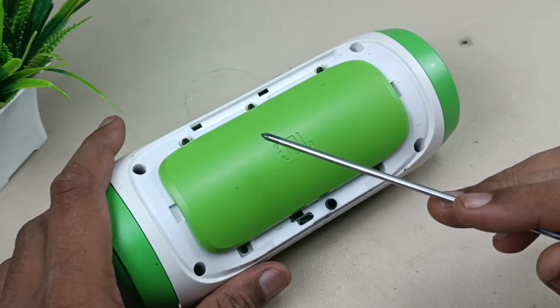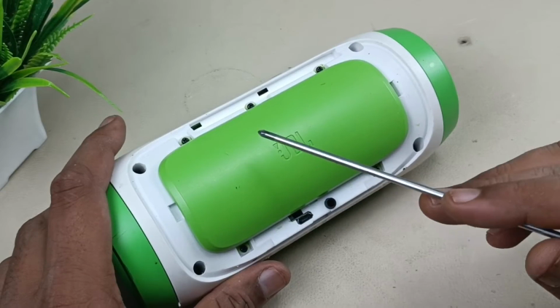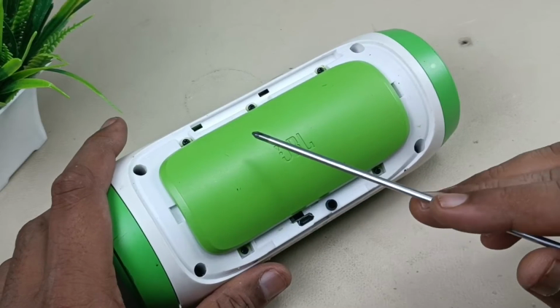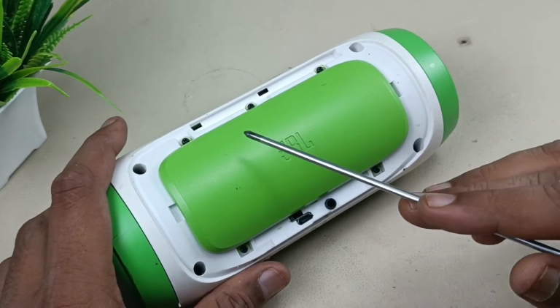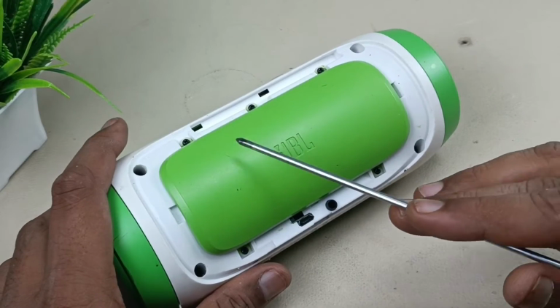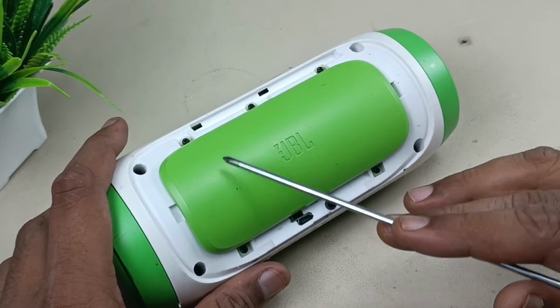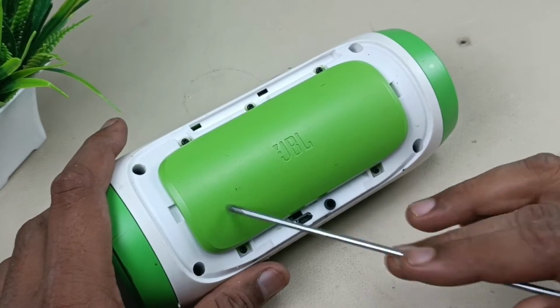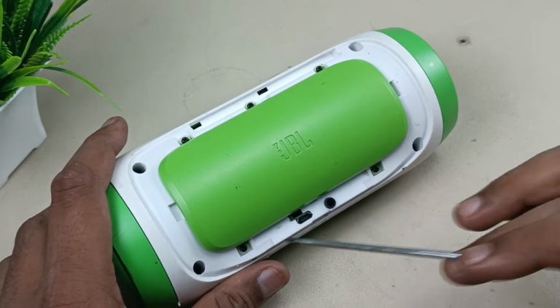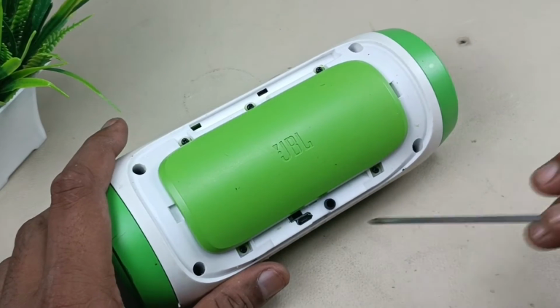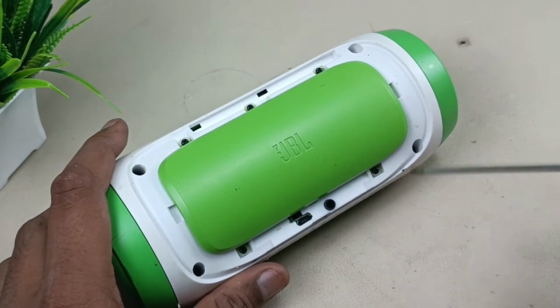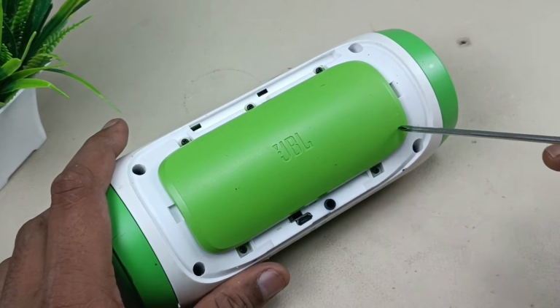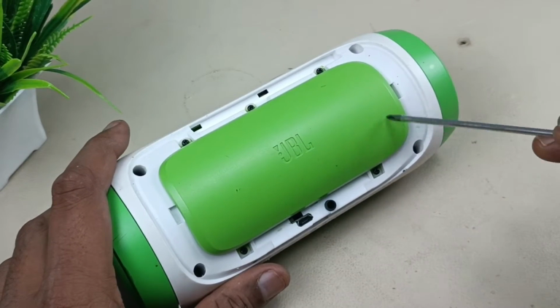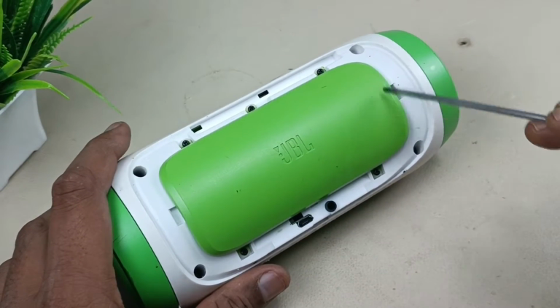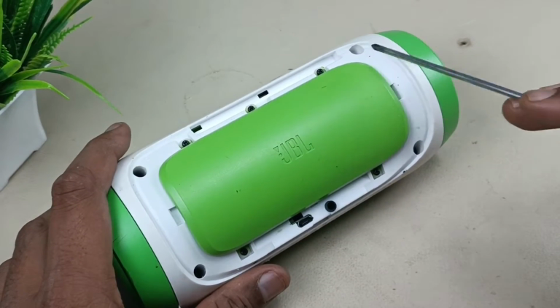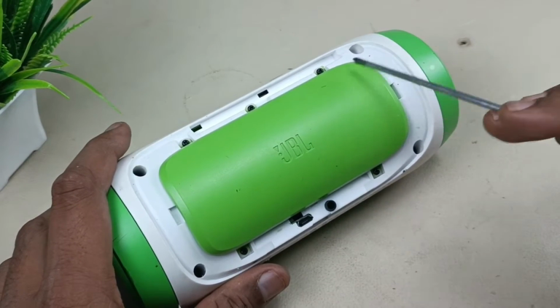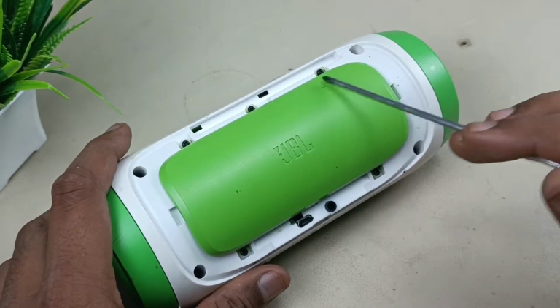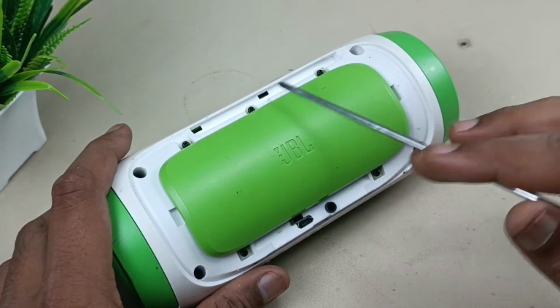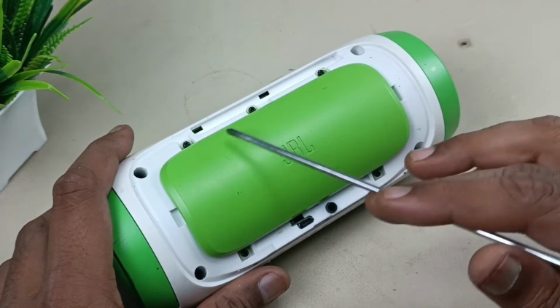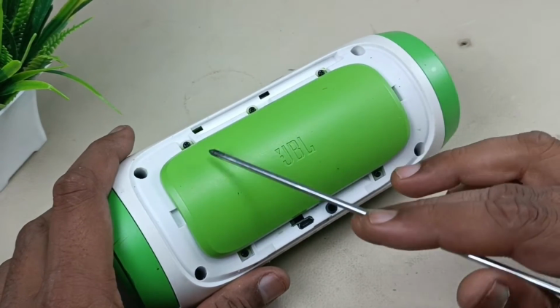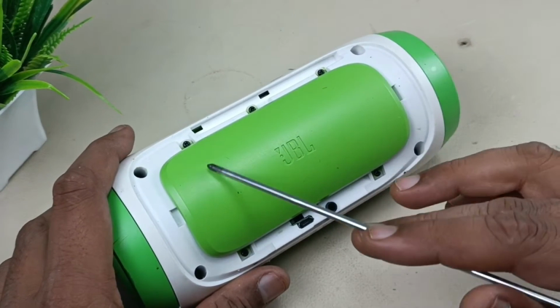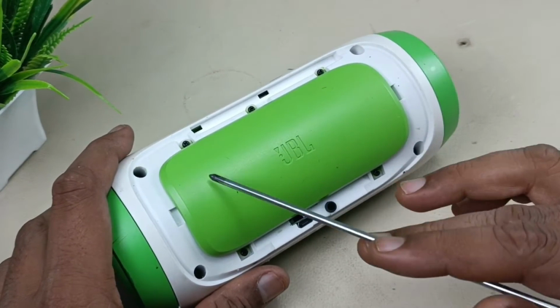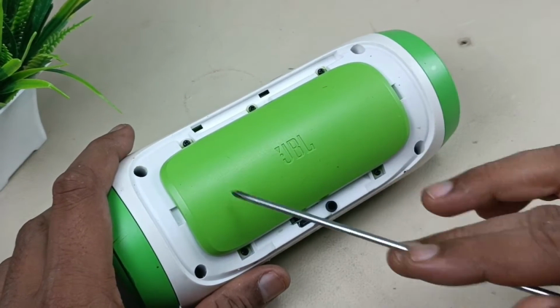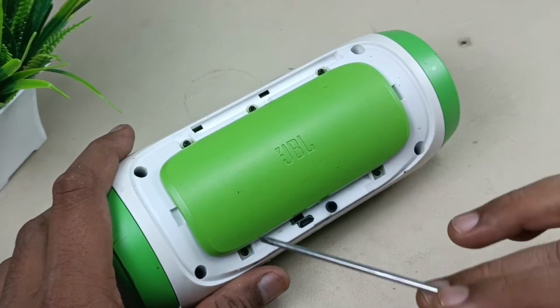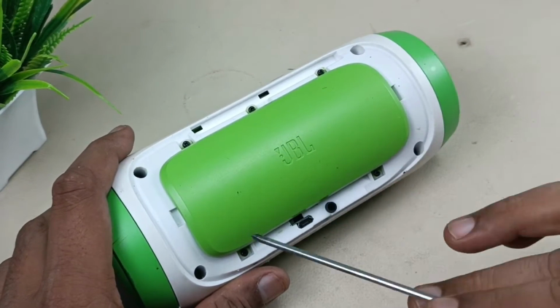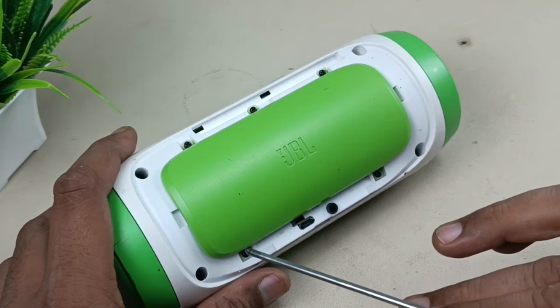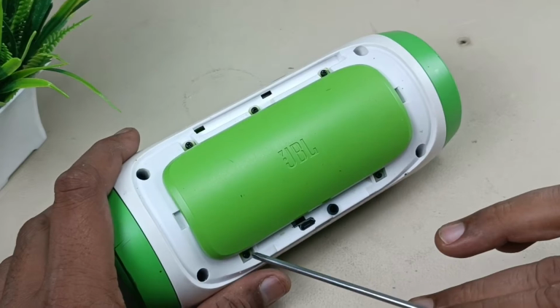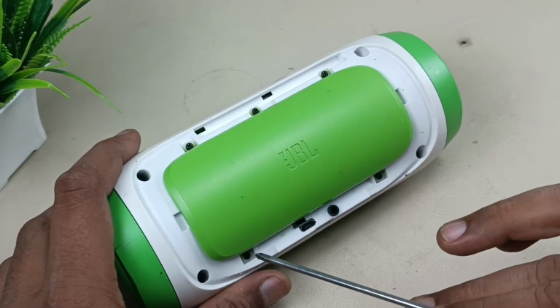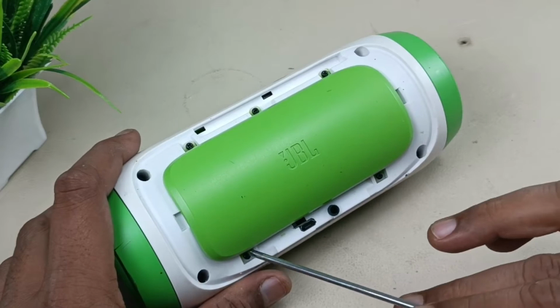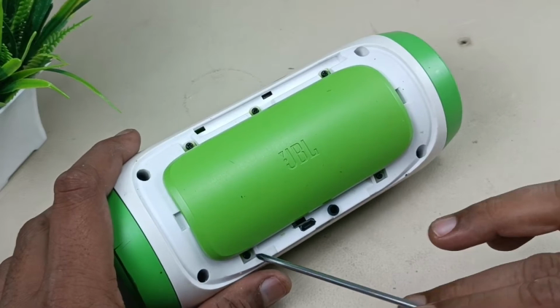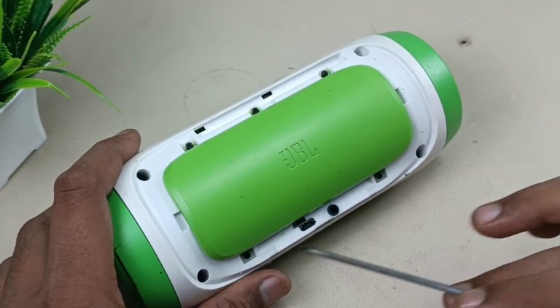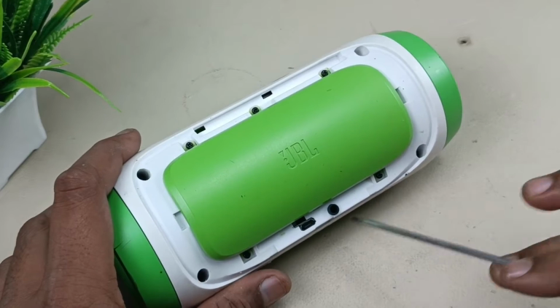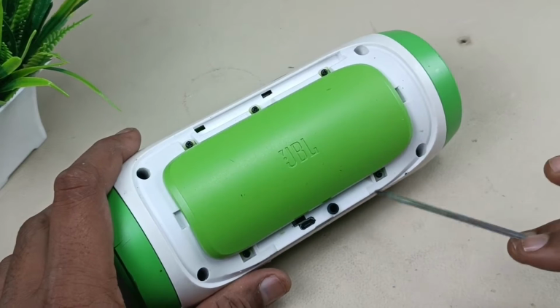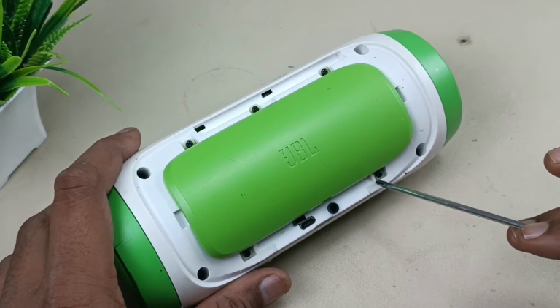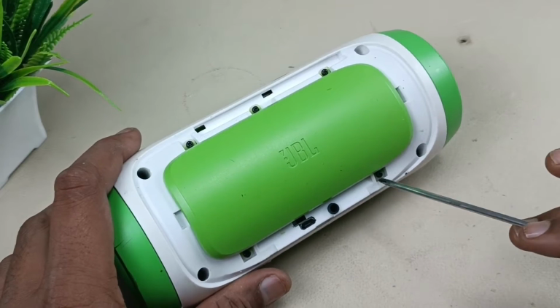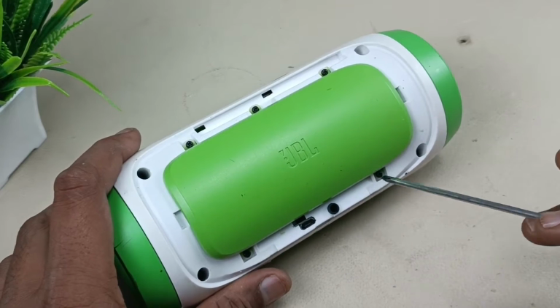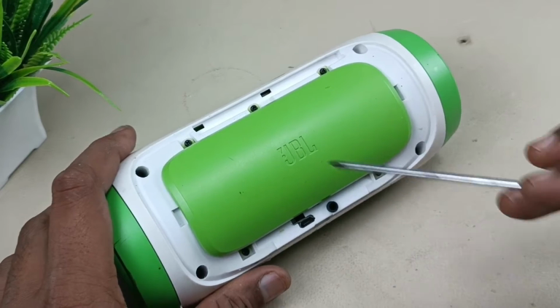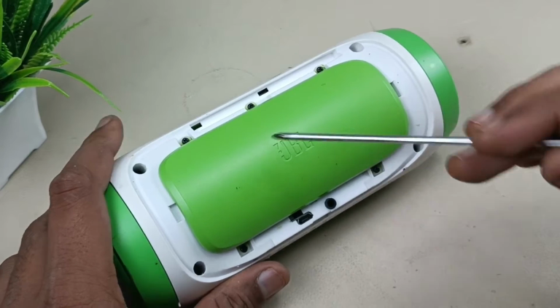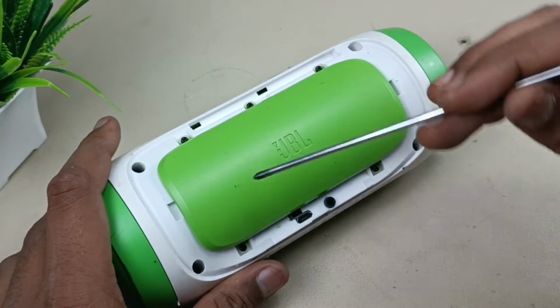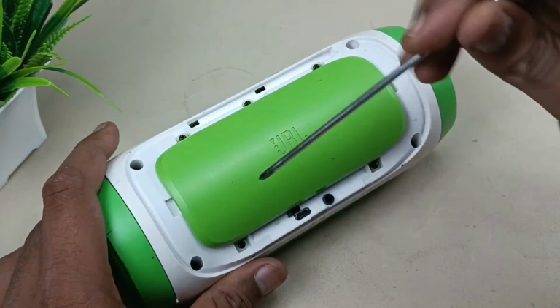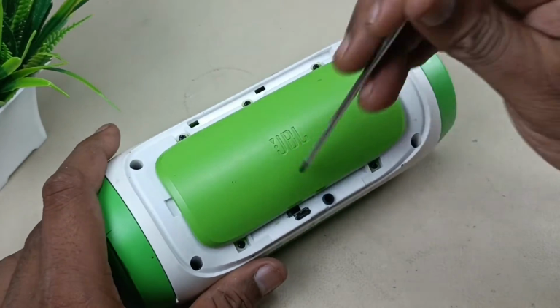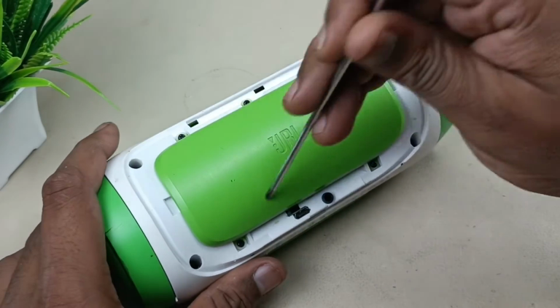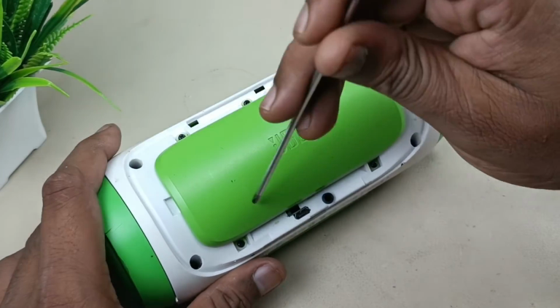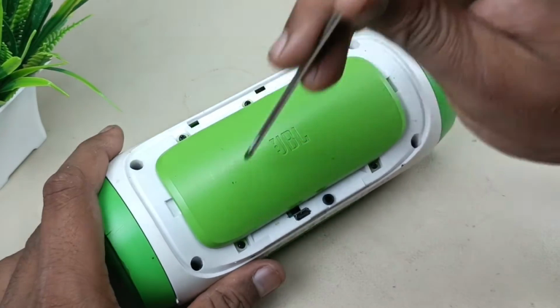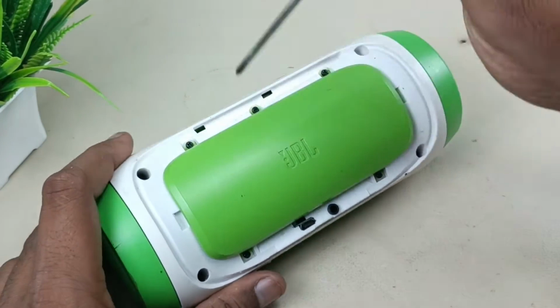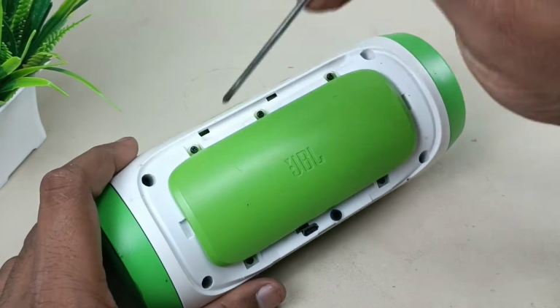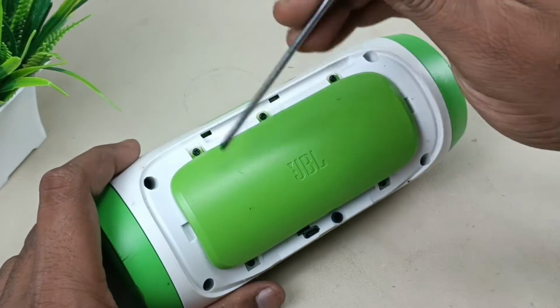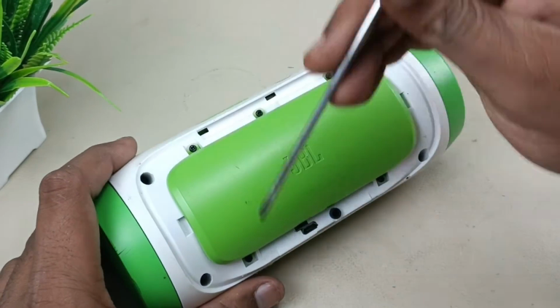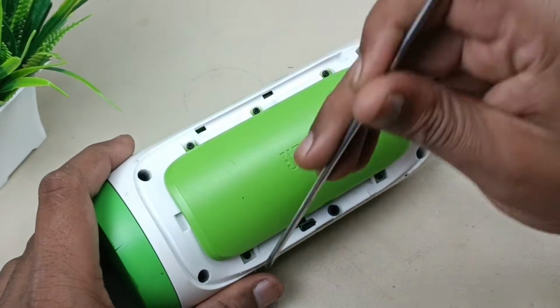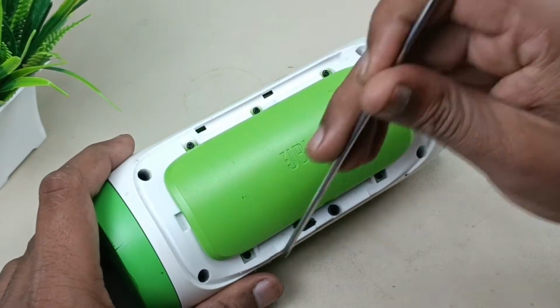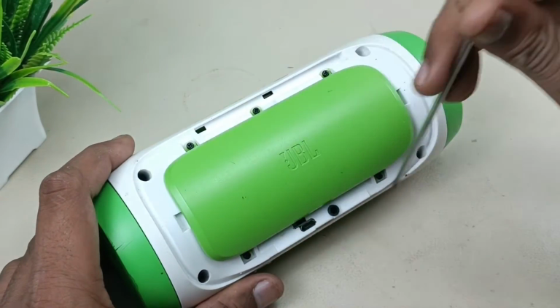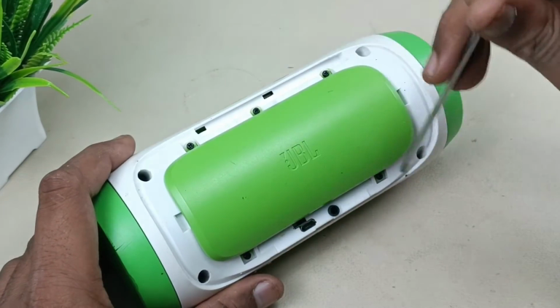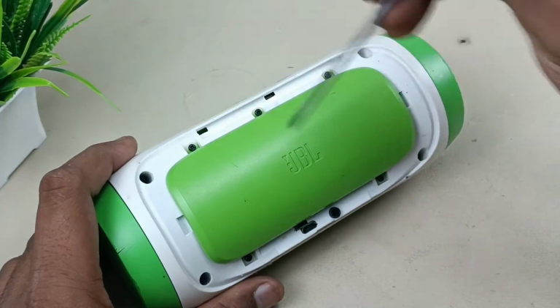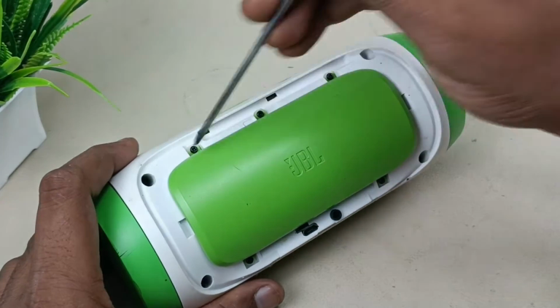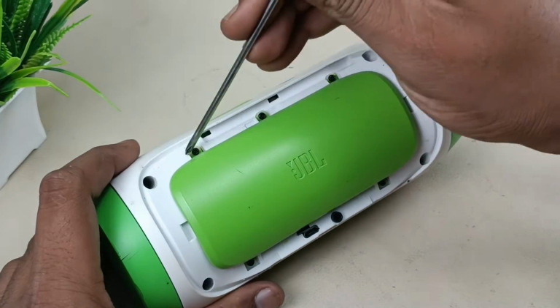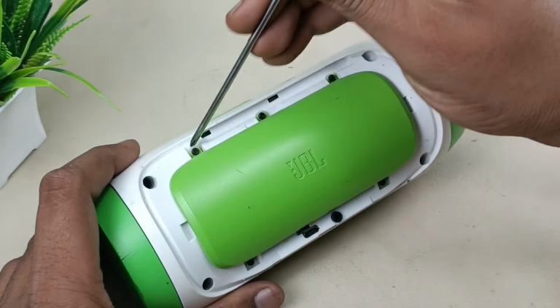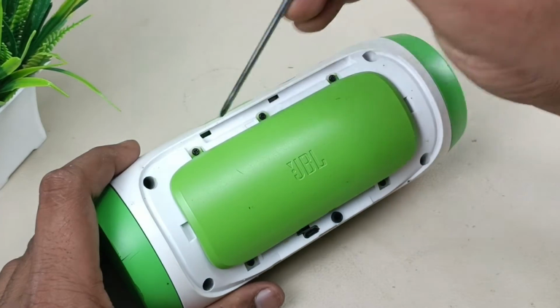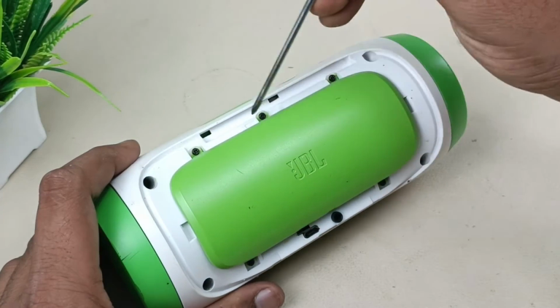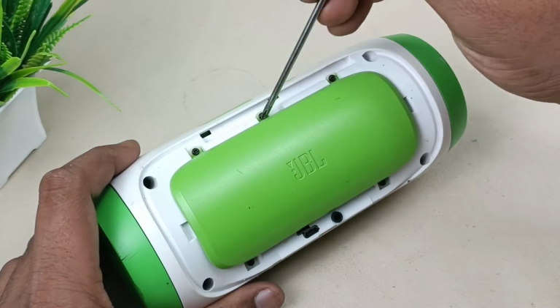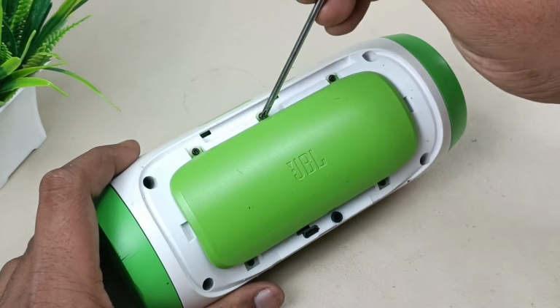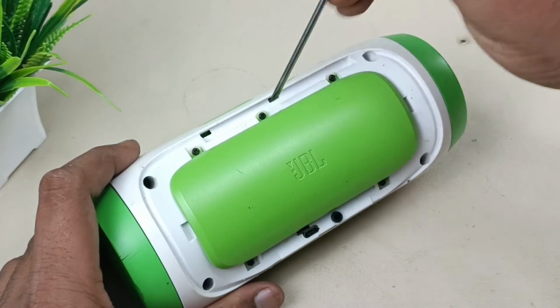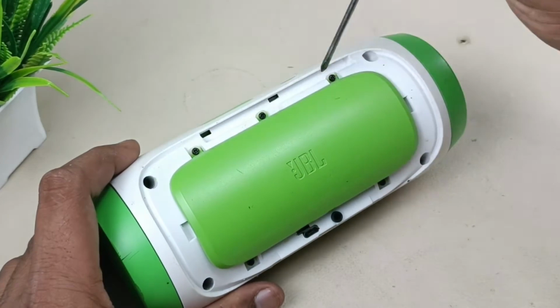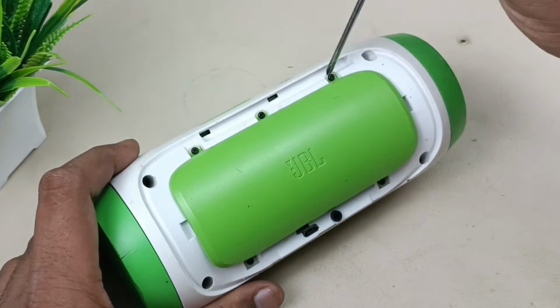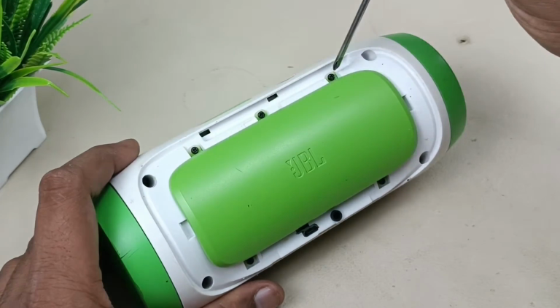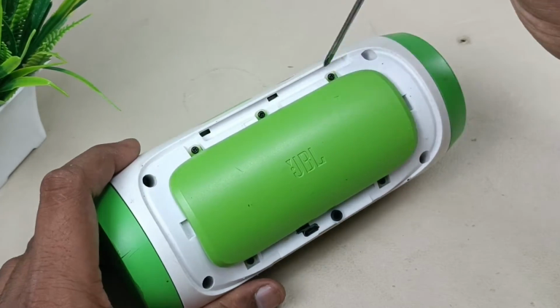This is the battery cover. There are 5 screws. Let's remove them: 1, 2, 3, 4, 5.